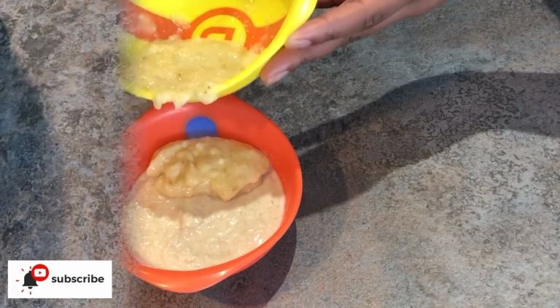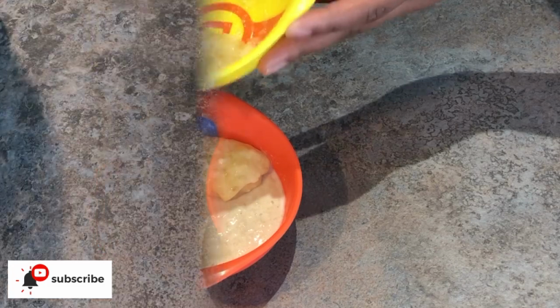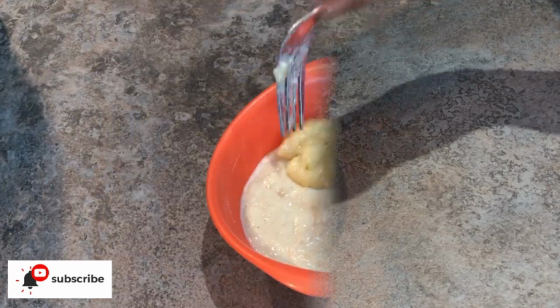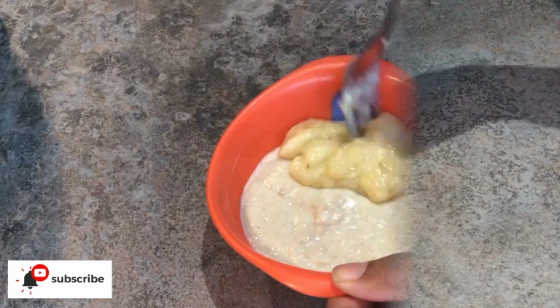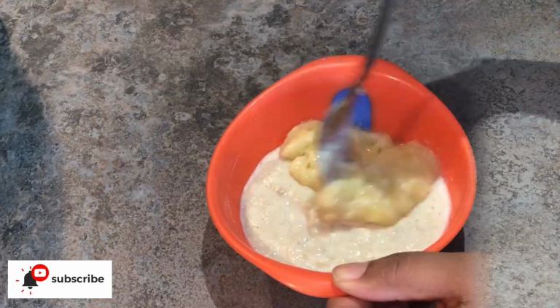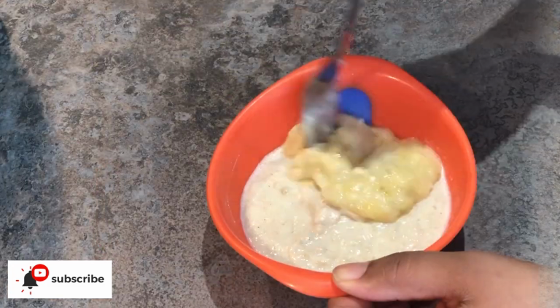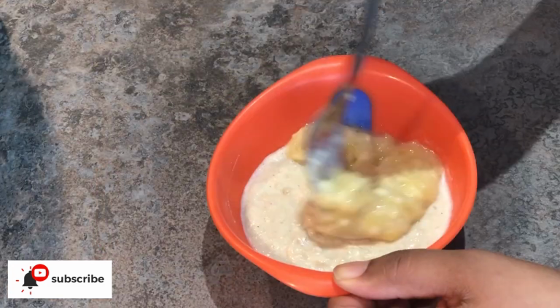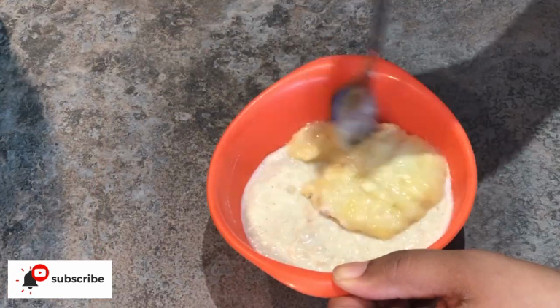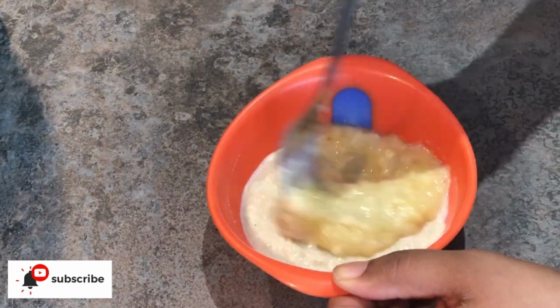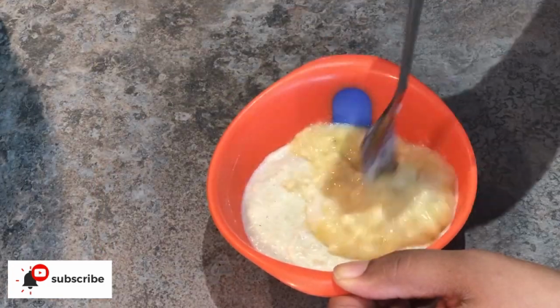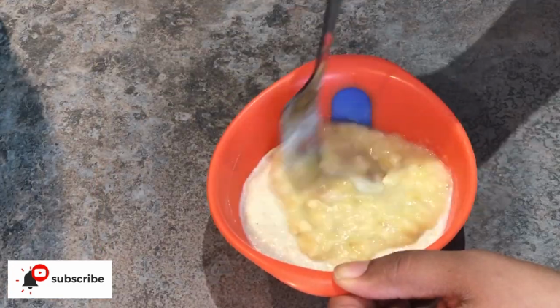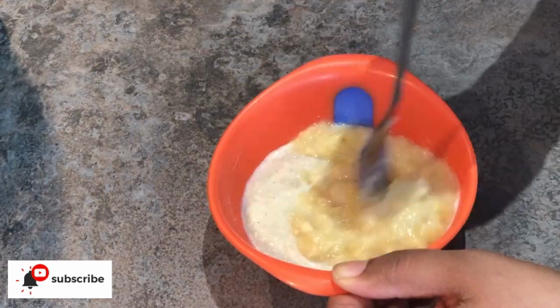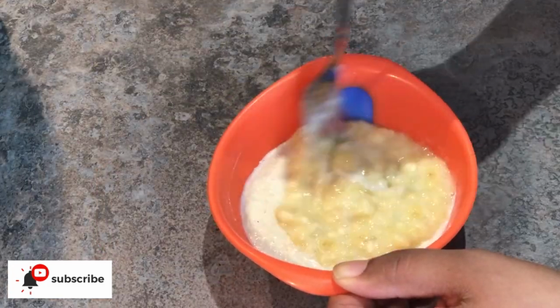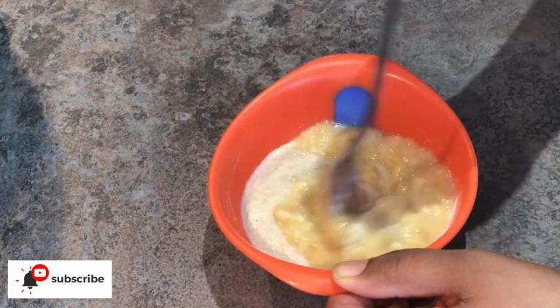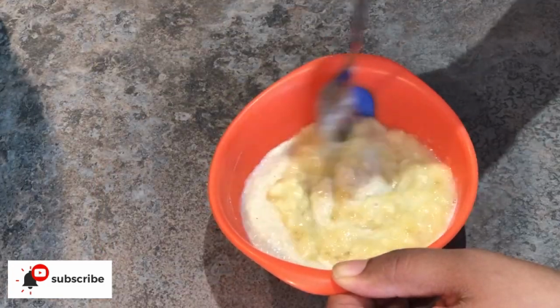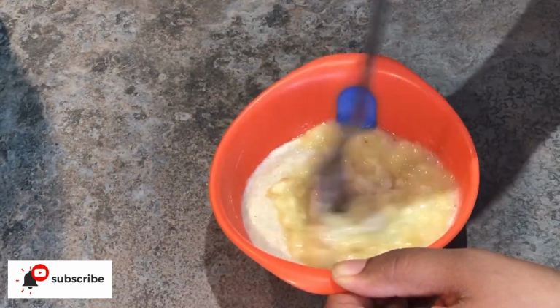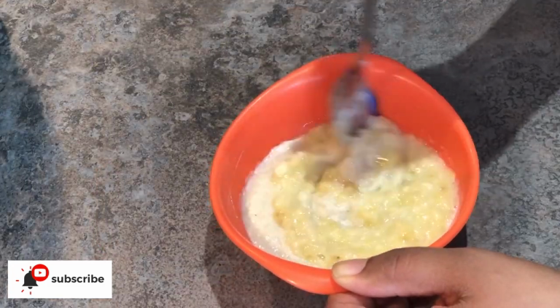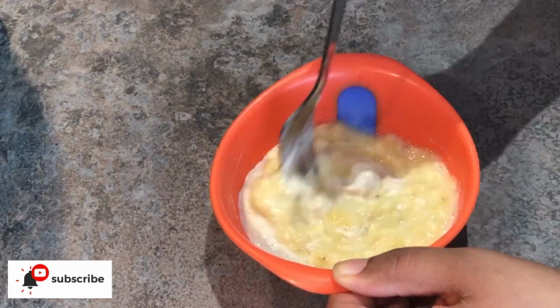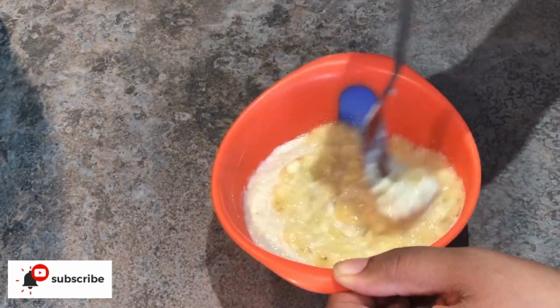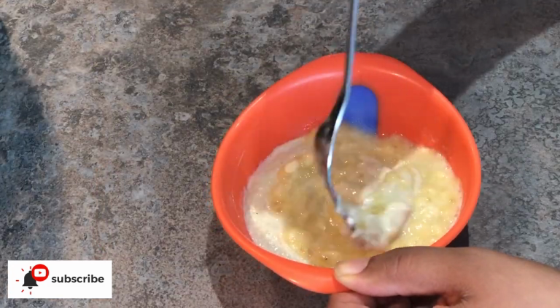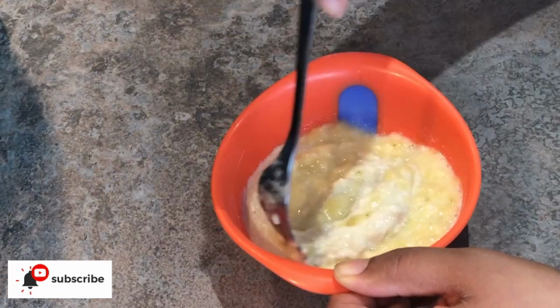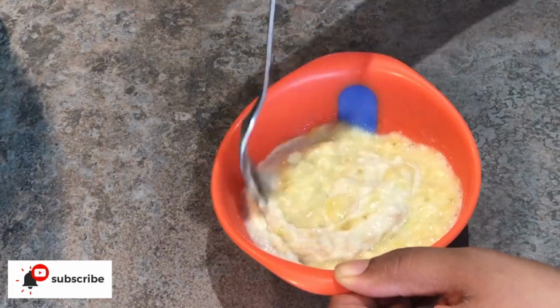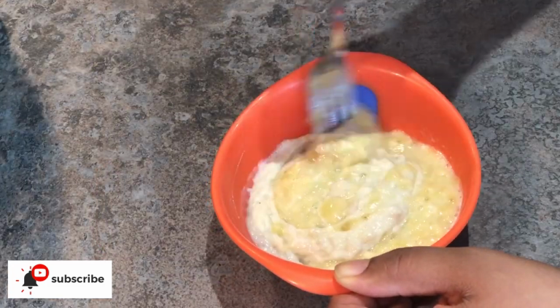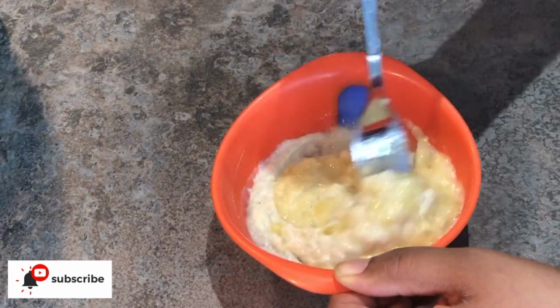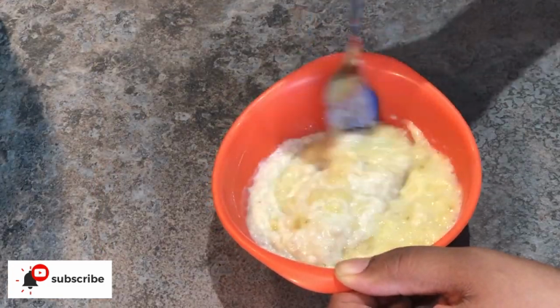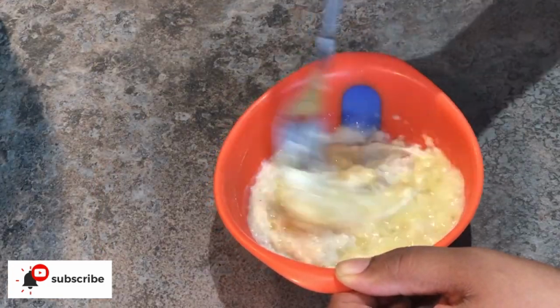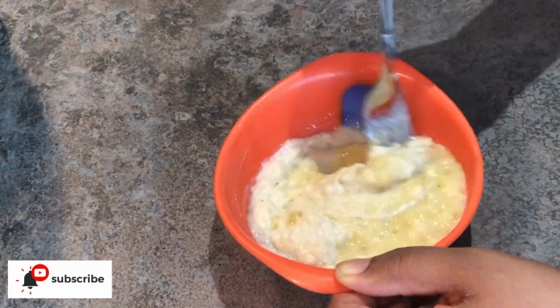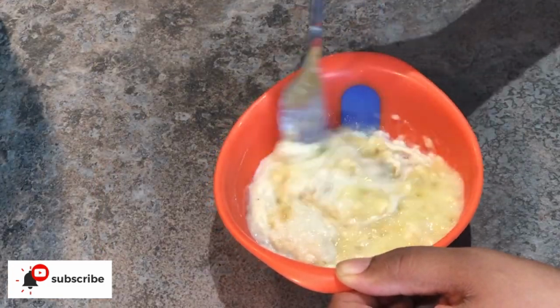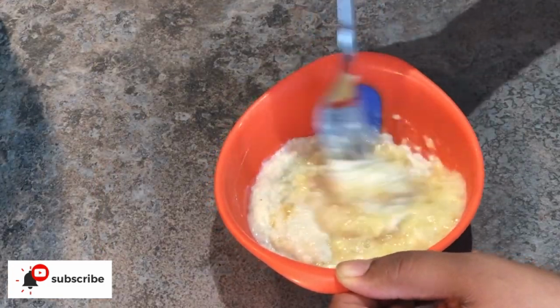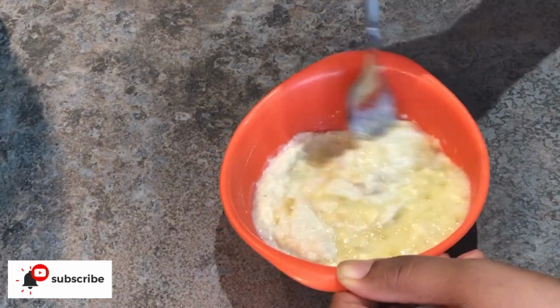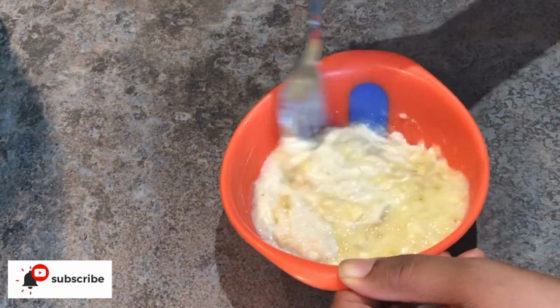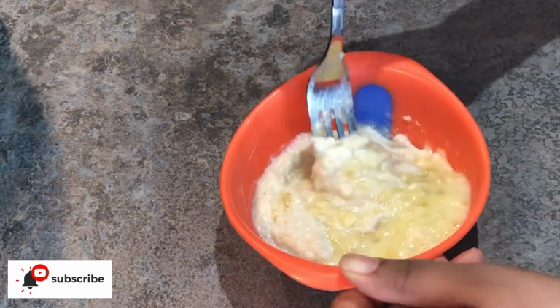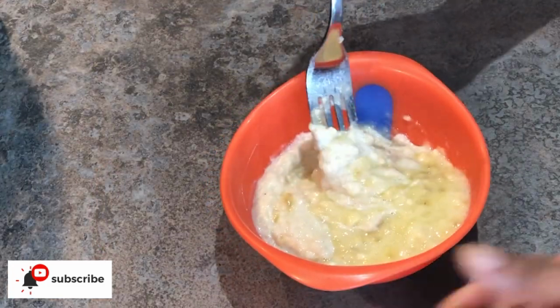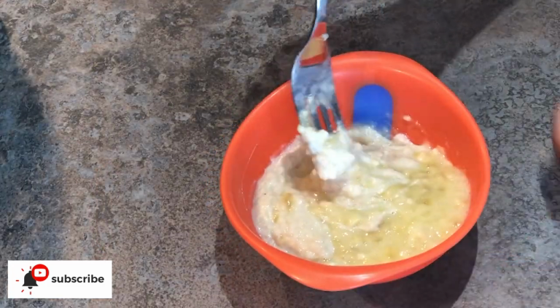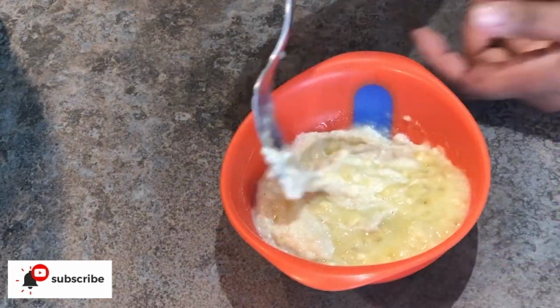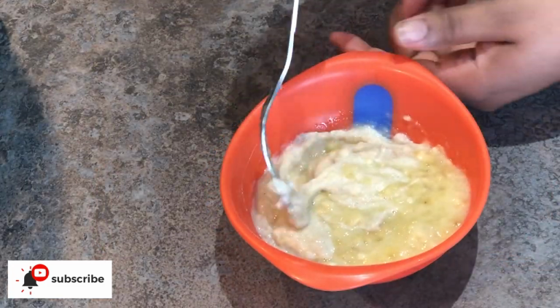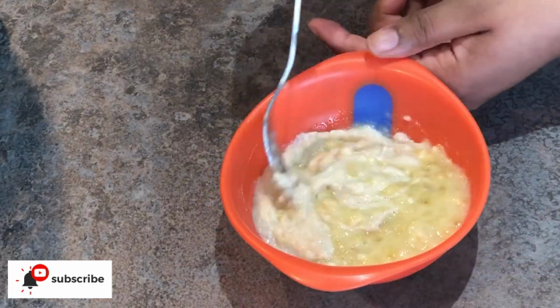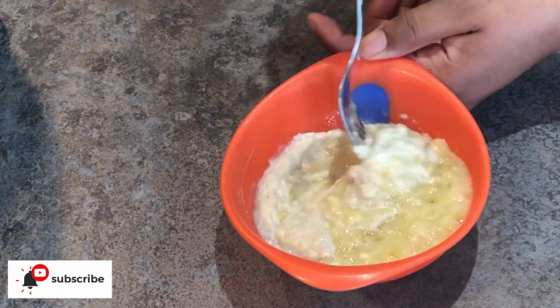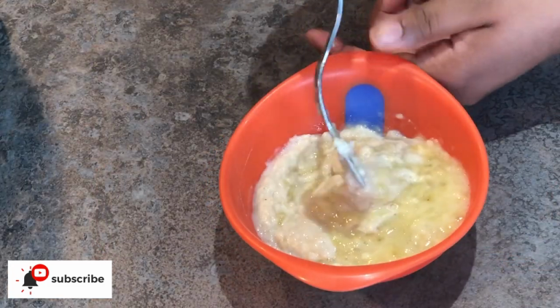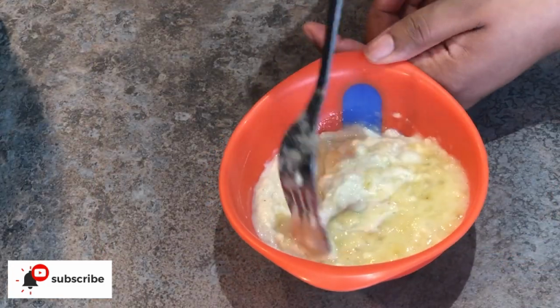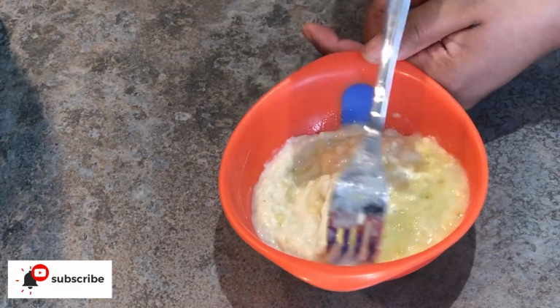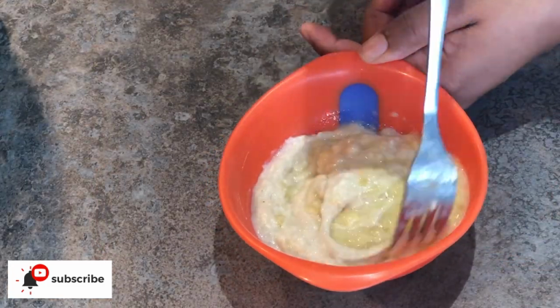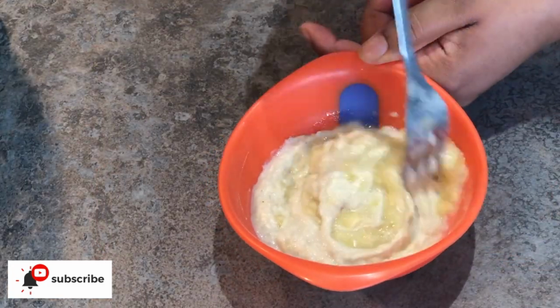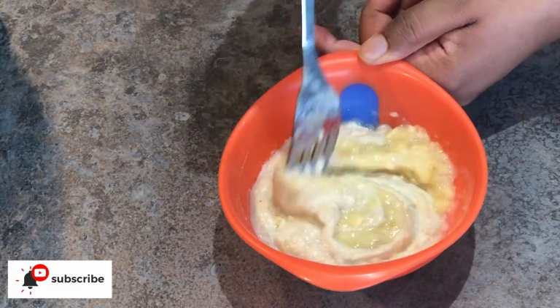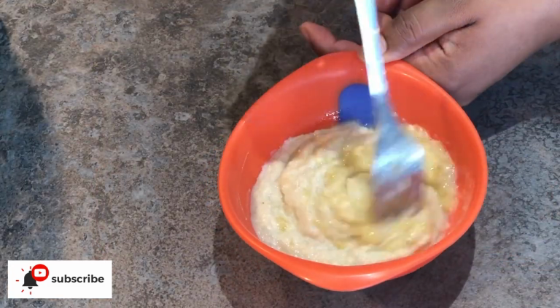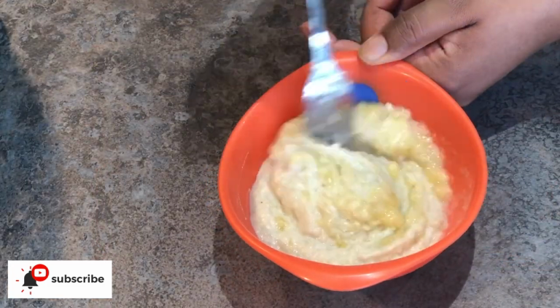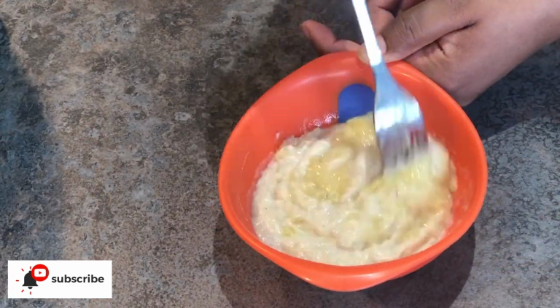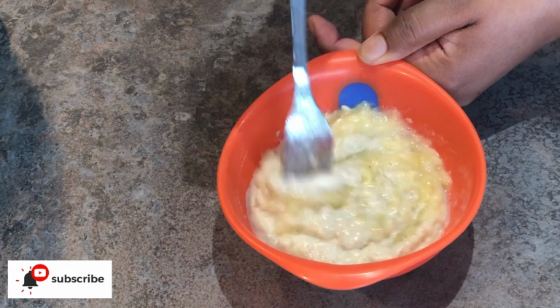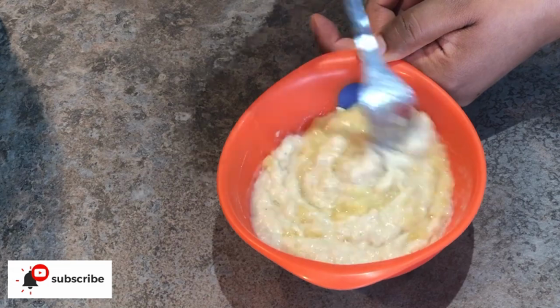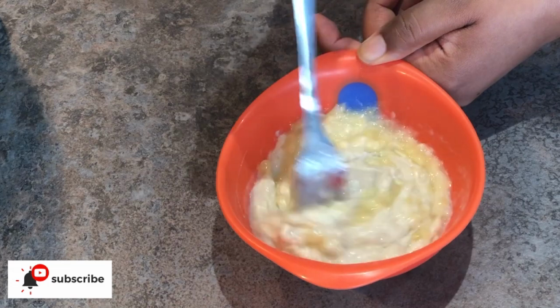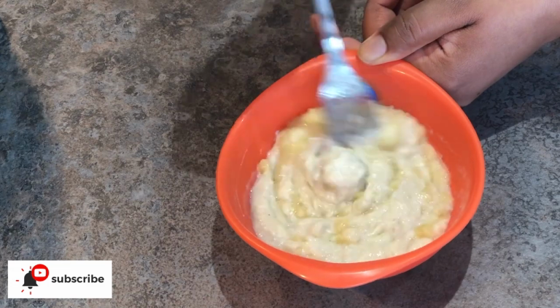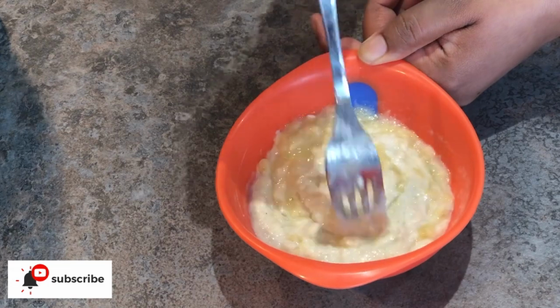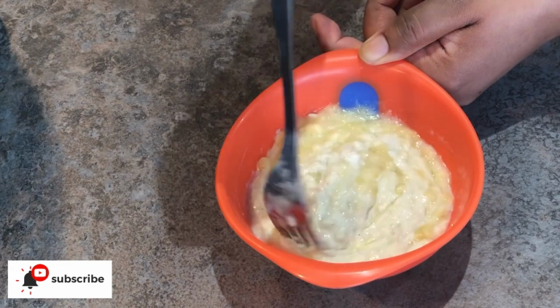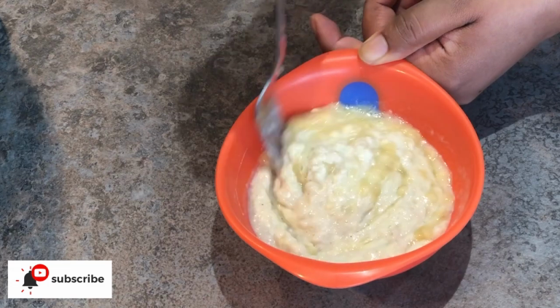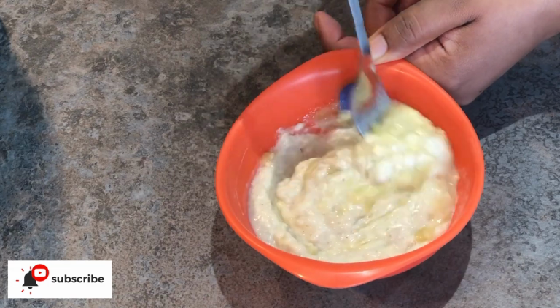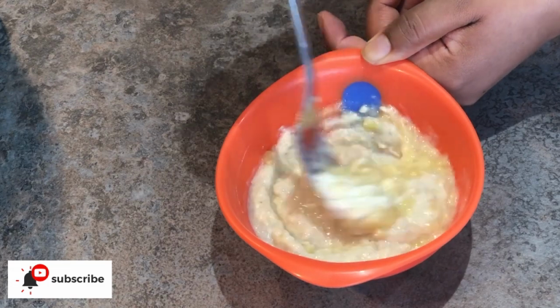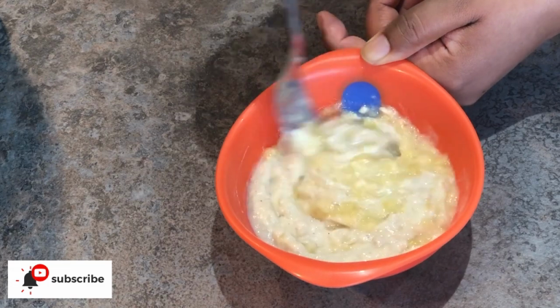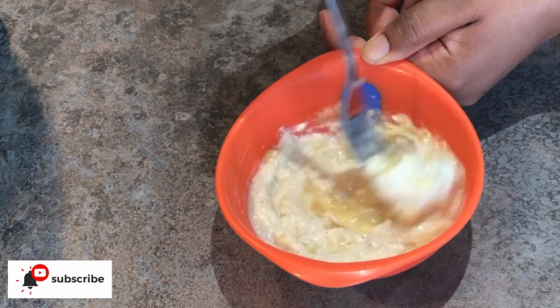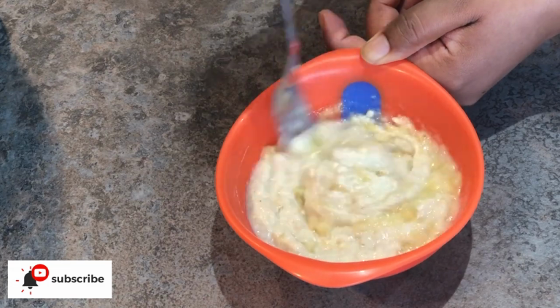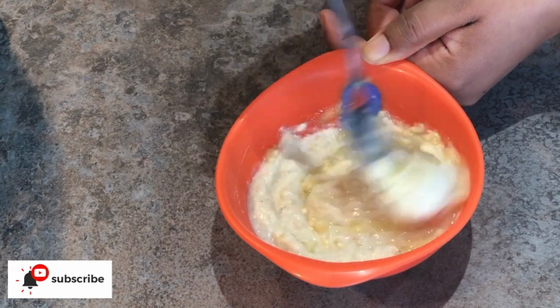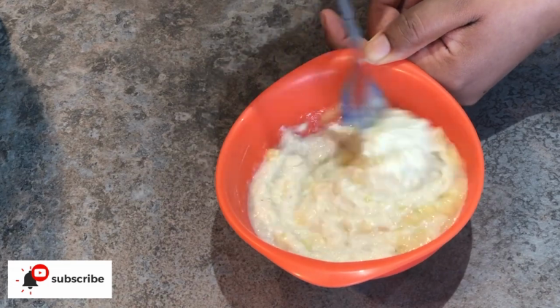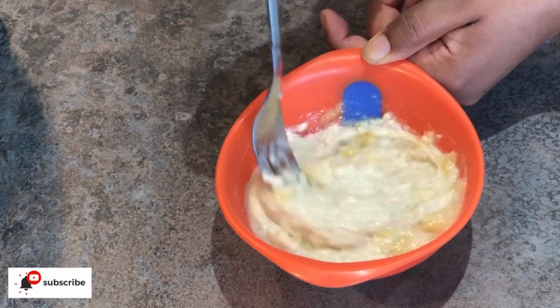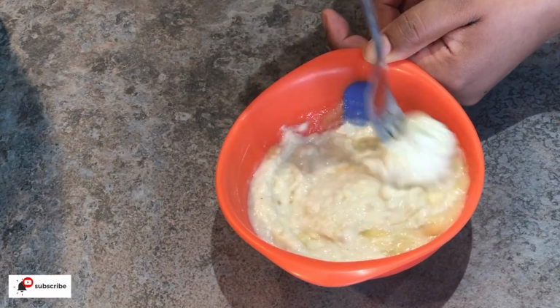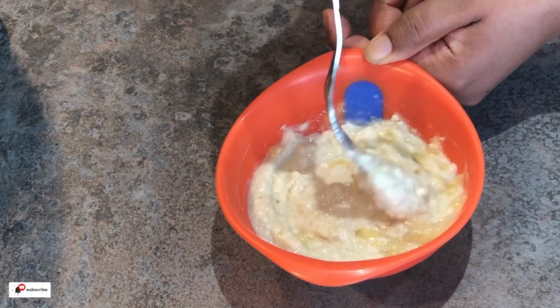And there you have it — you have some tasty oats for your baby. Trust me, your baby is going to love this.